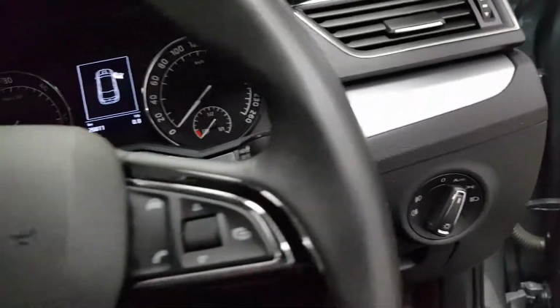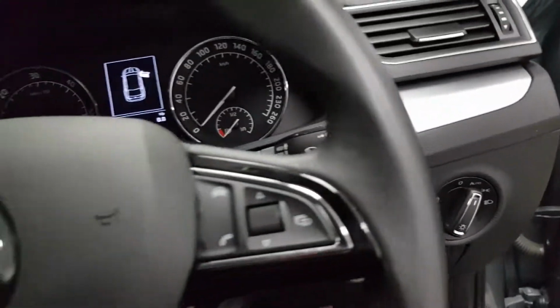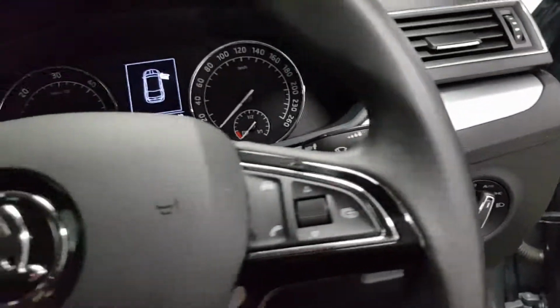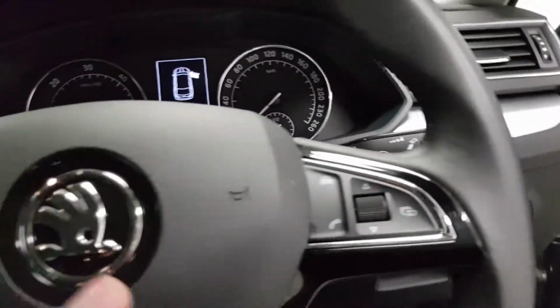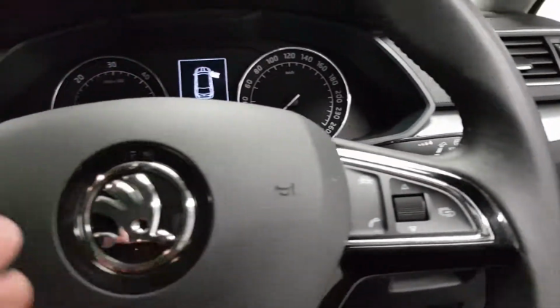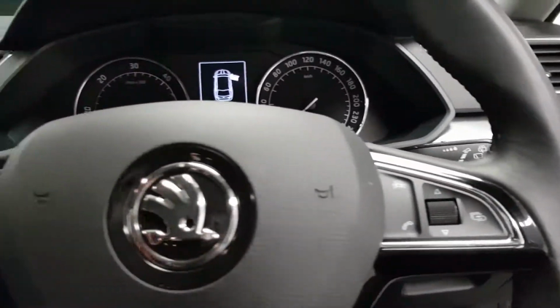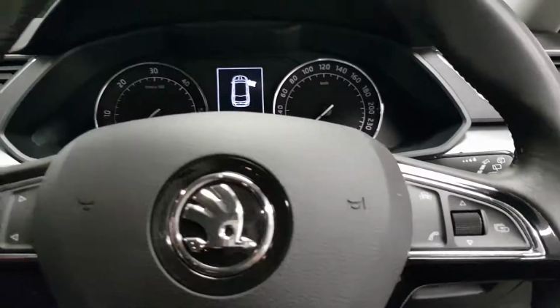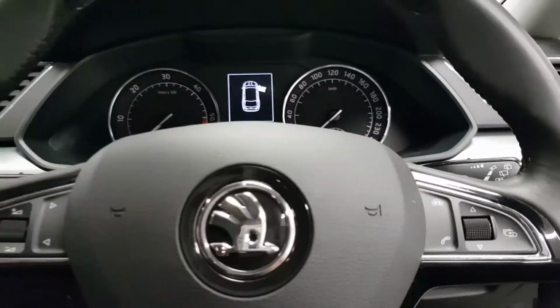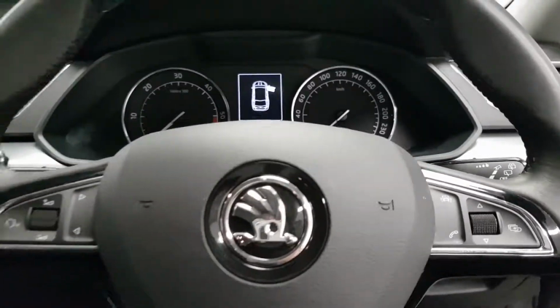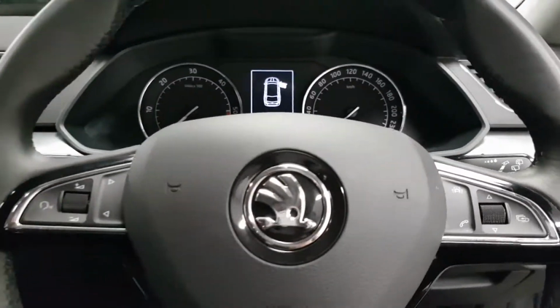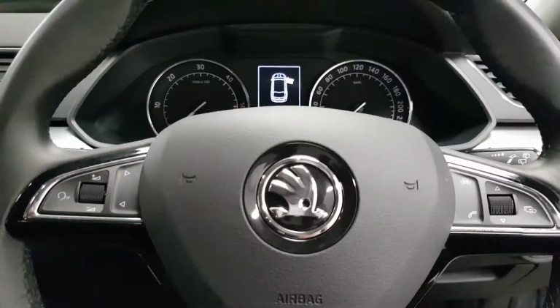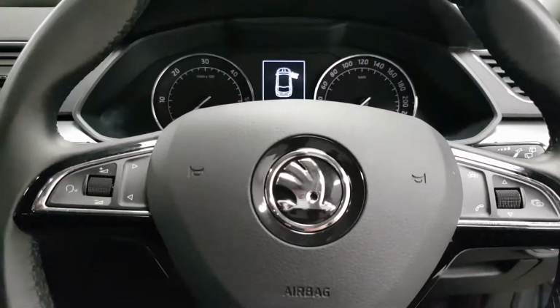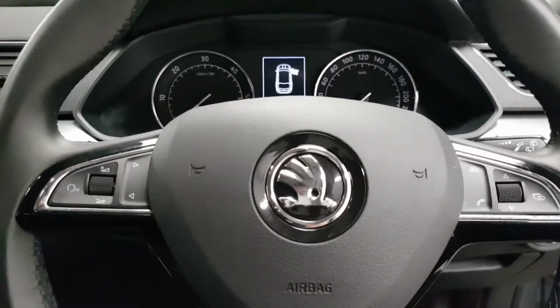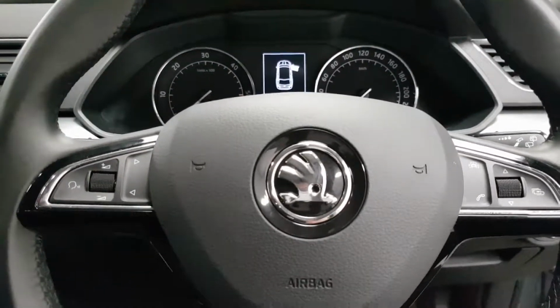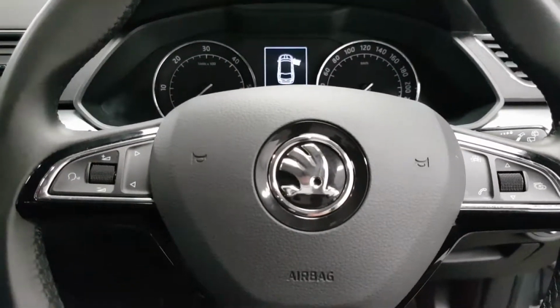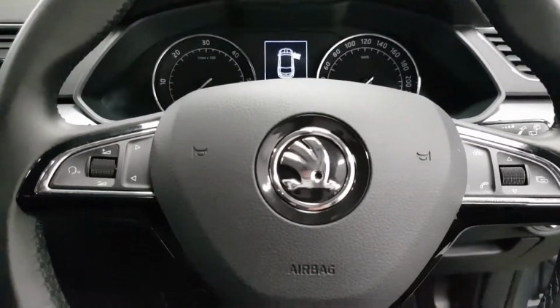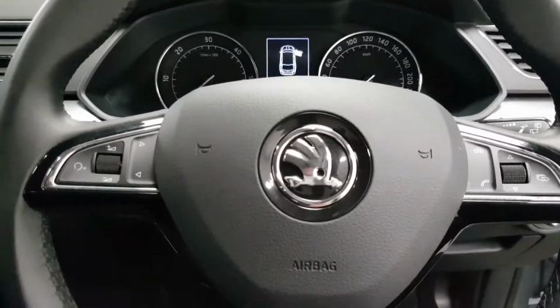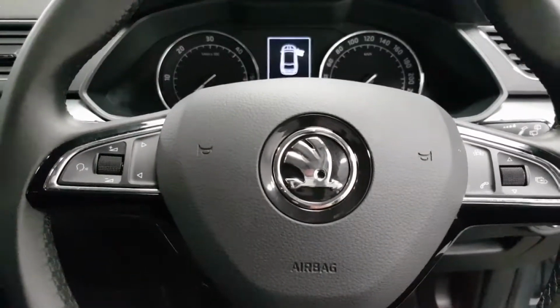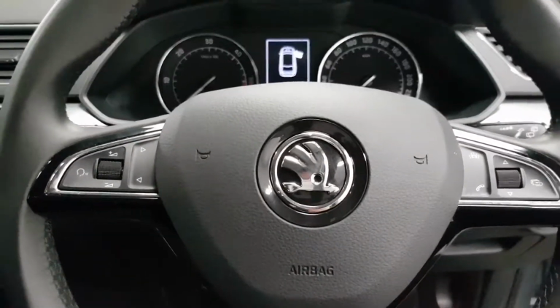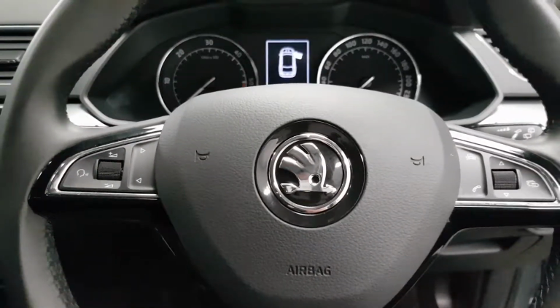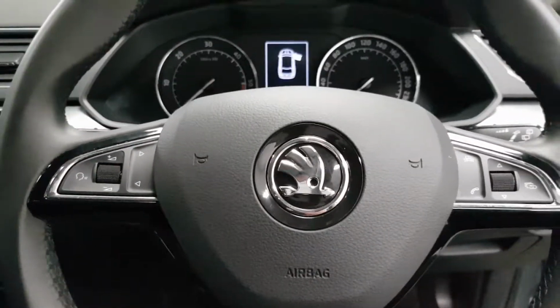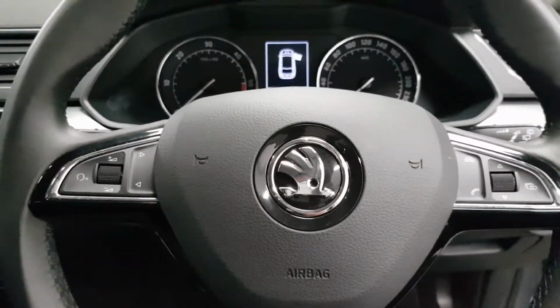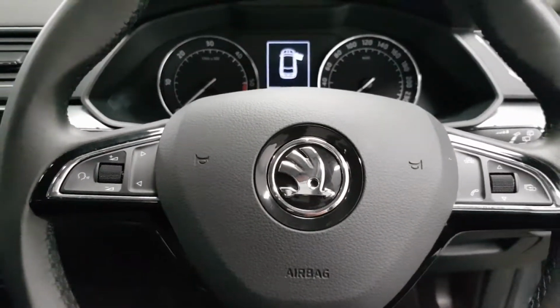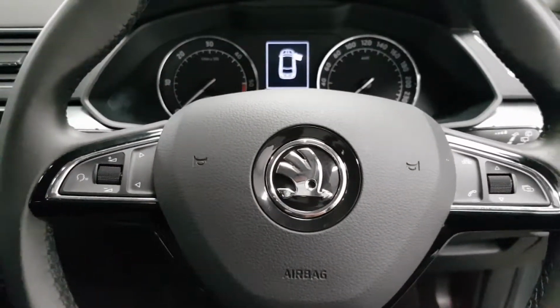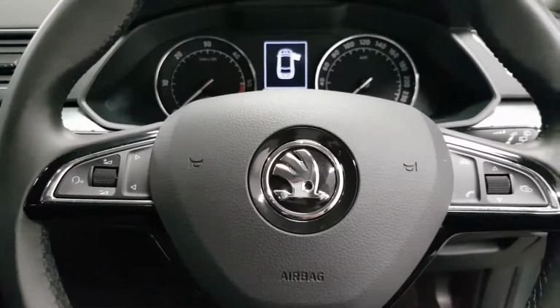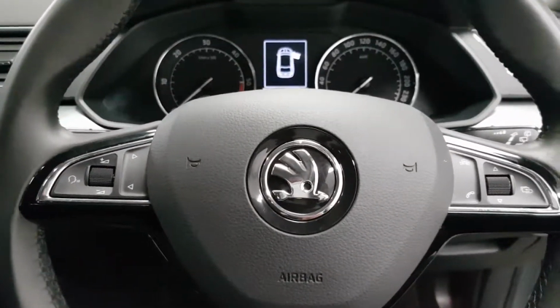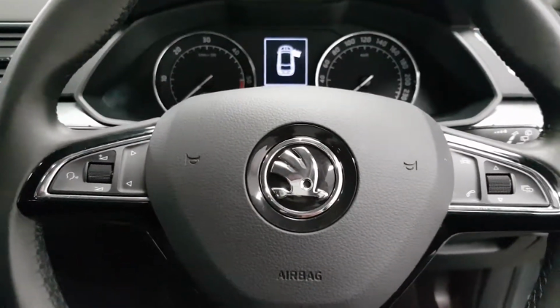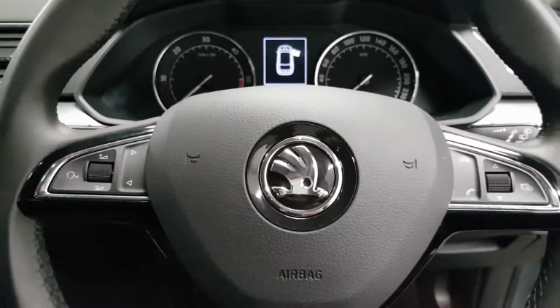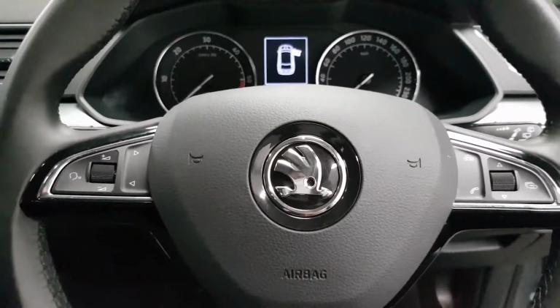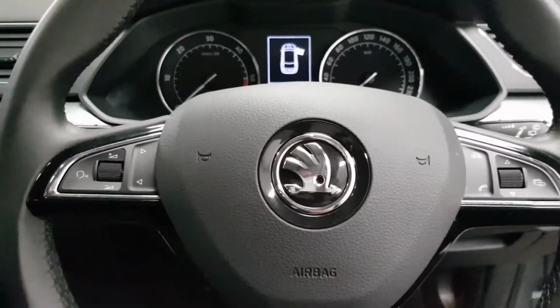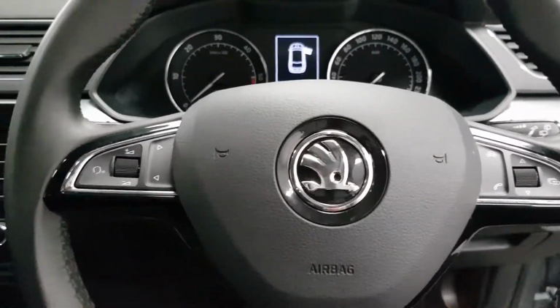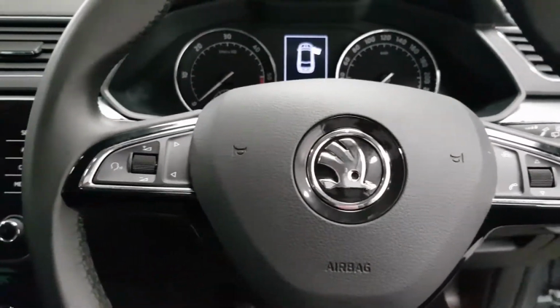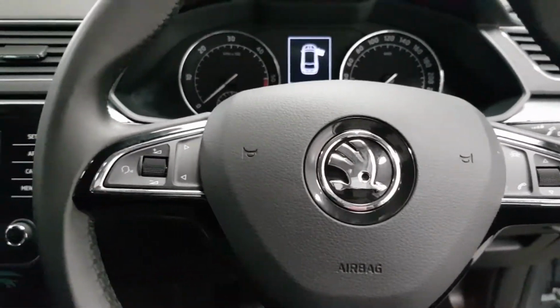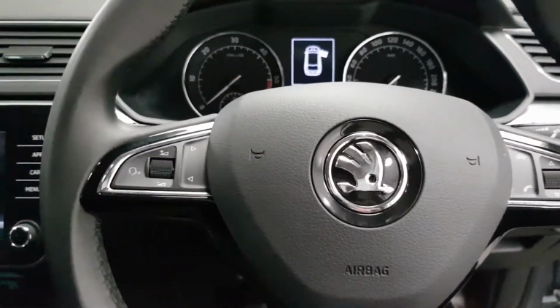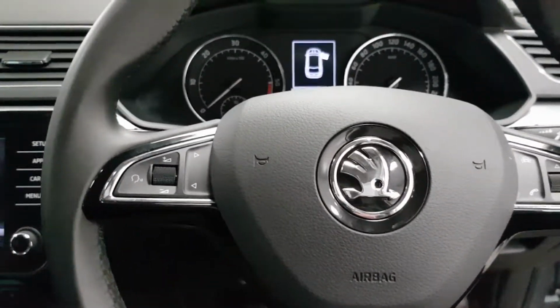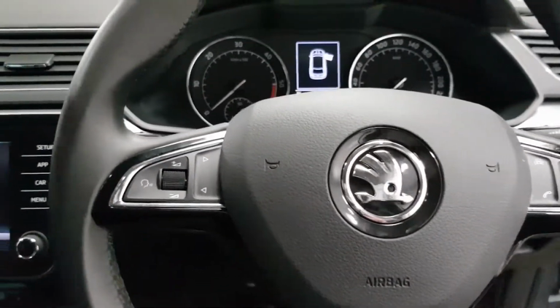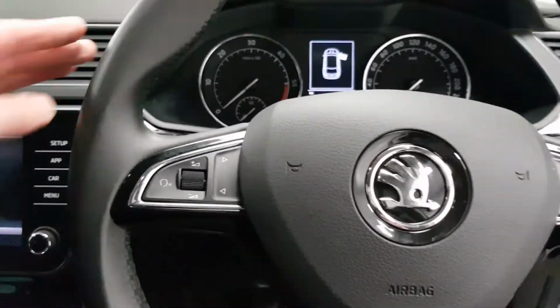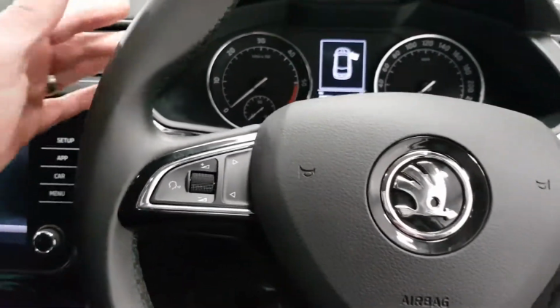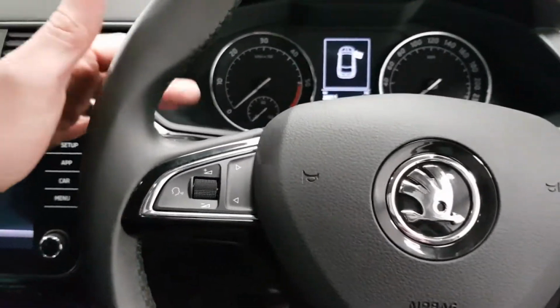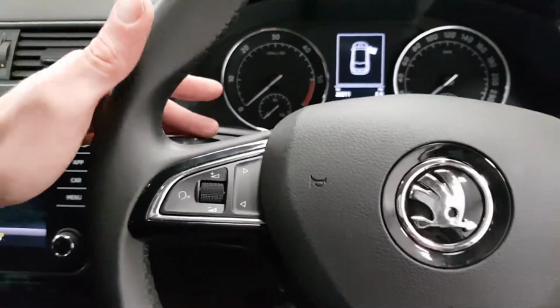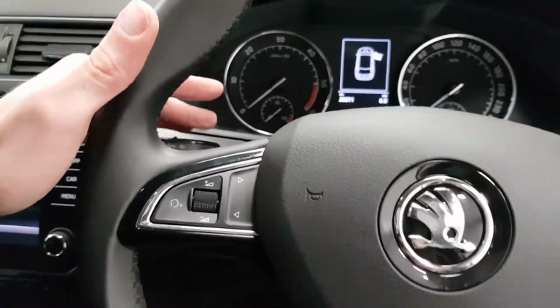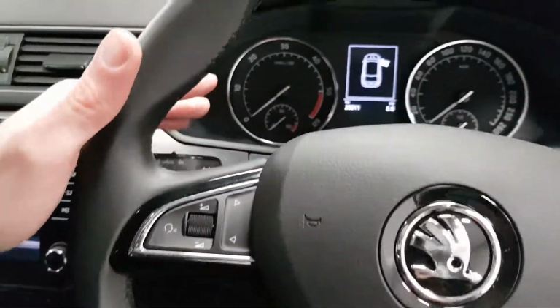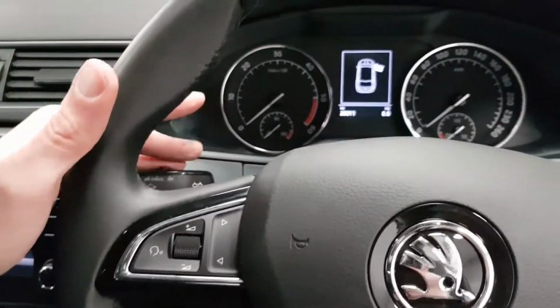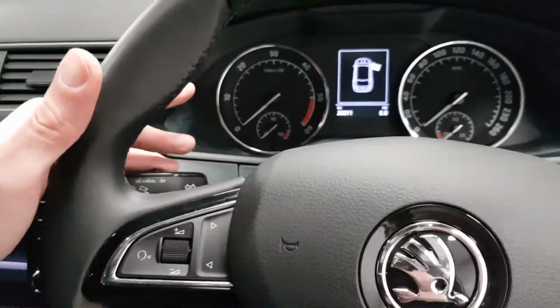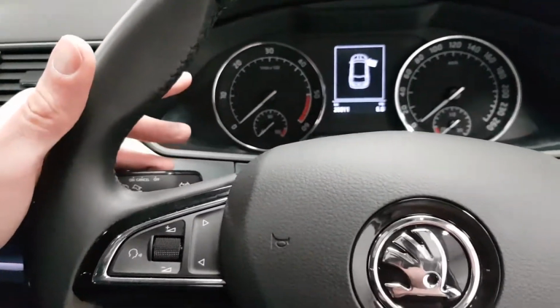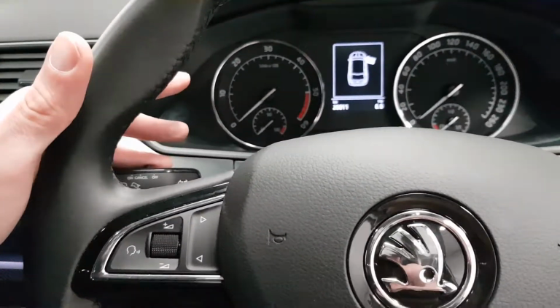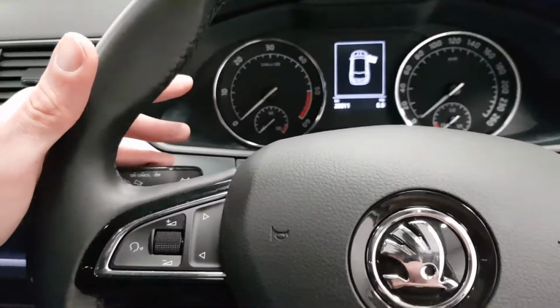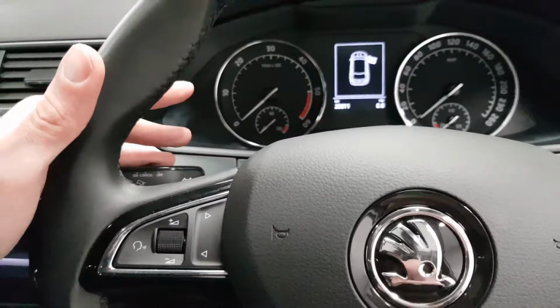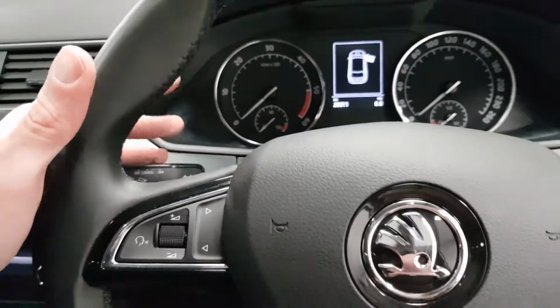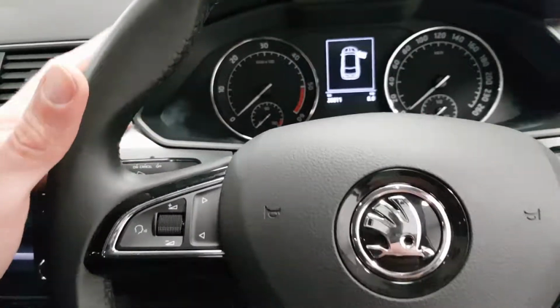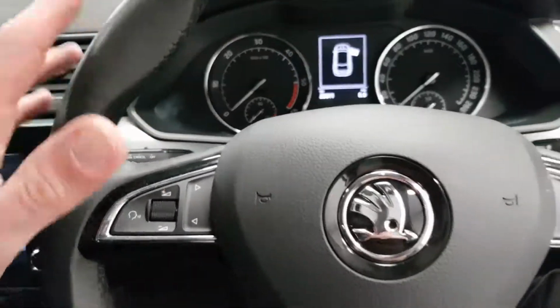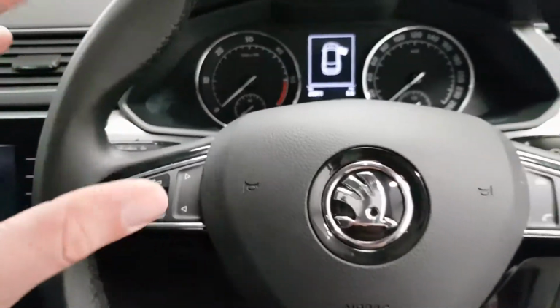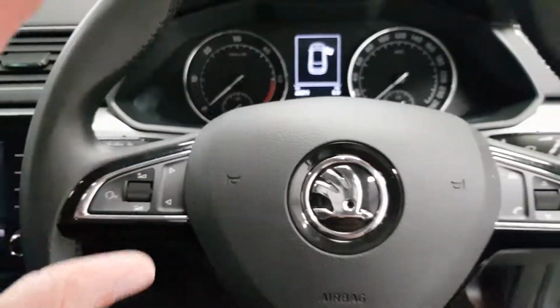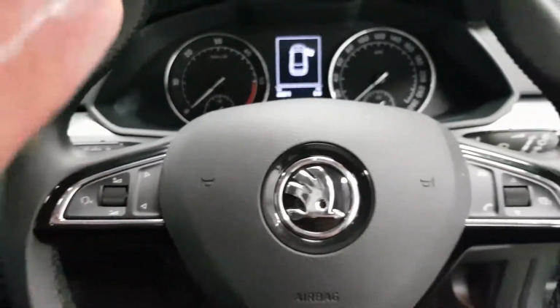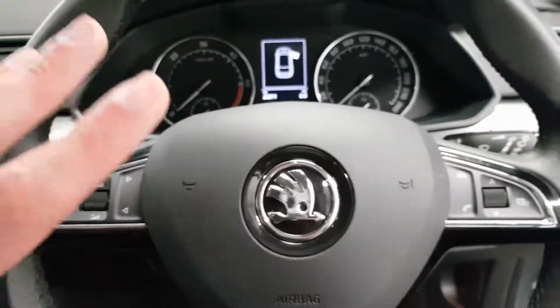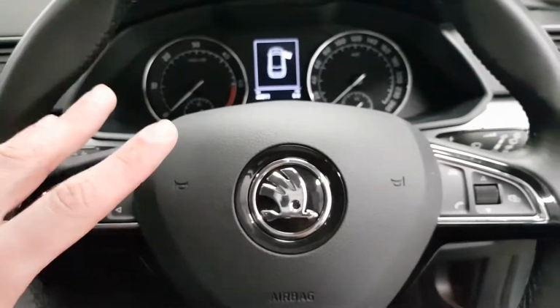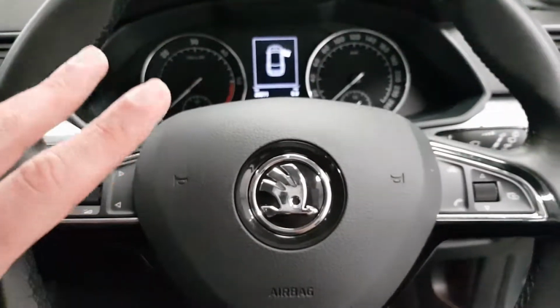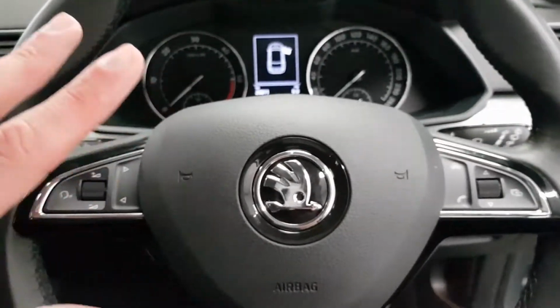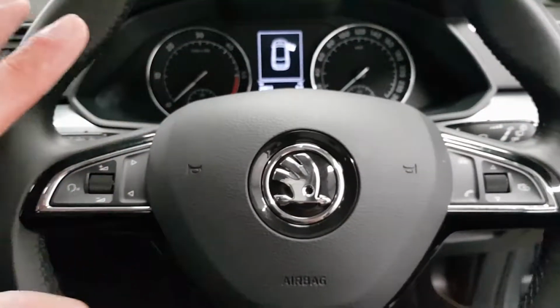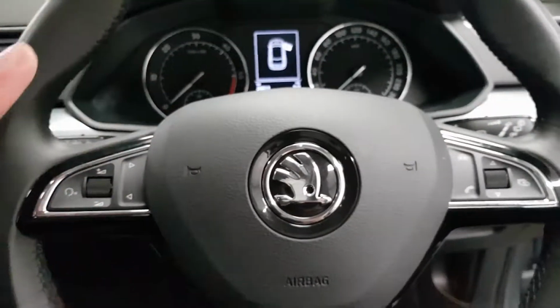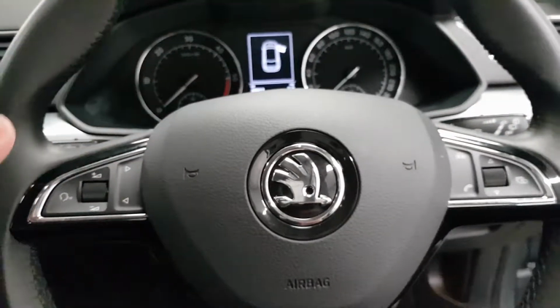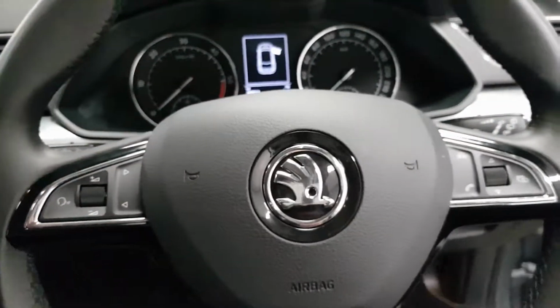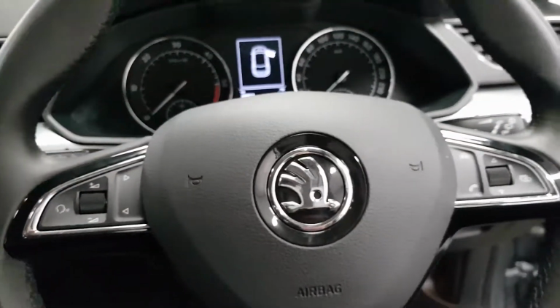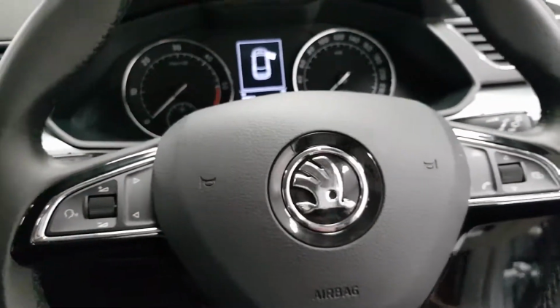Wipers are automatic, the rear dimming view mirror is automatic, cruise control is in place, and there's a multifunction steering wheel.